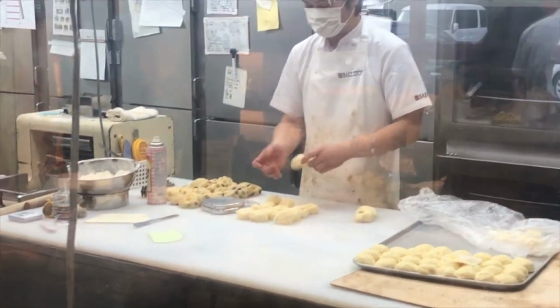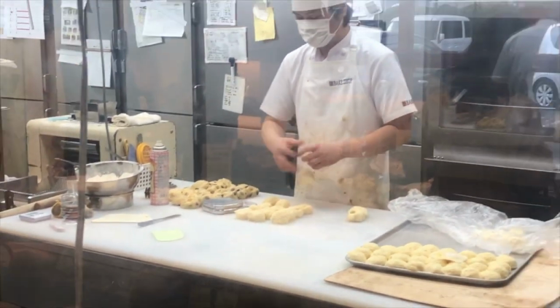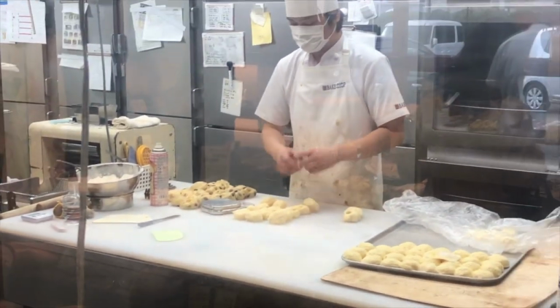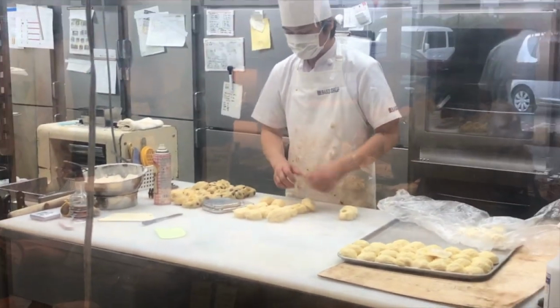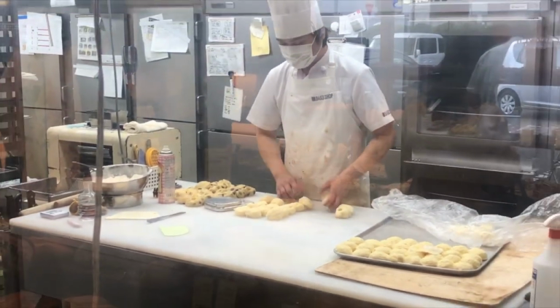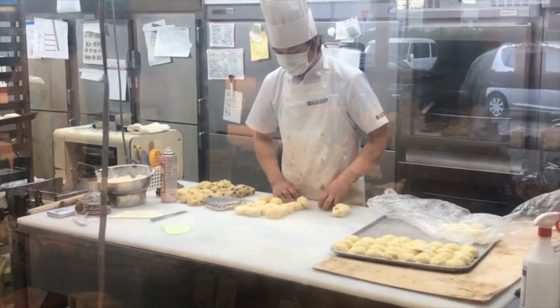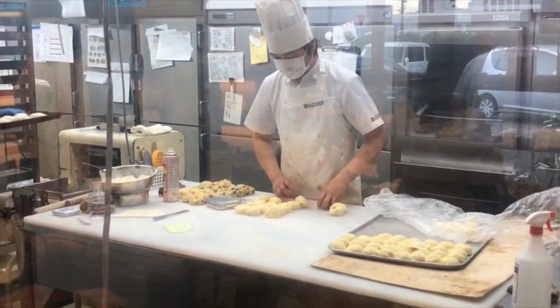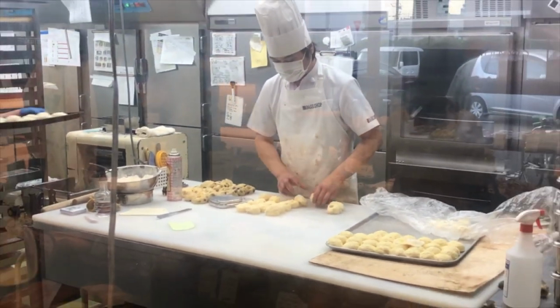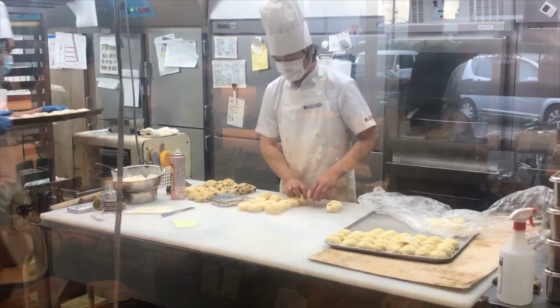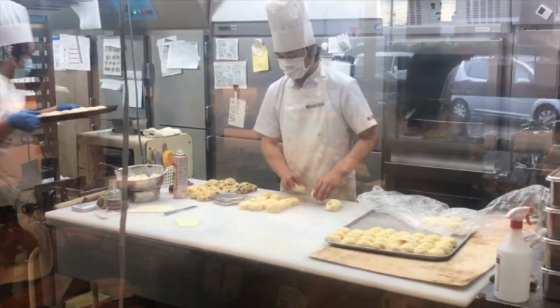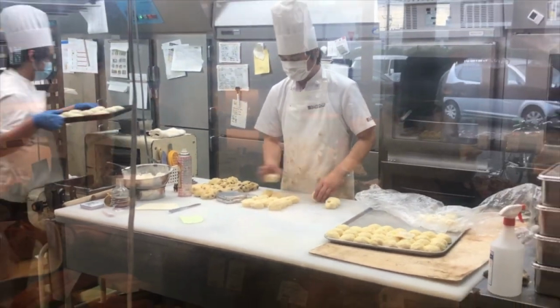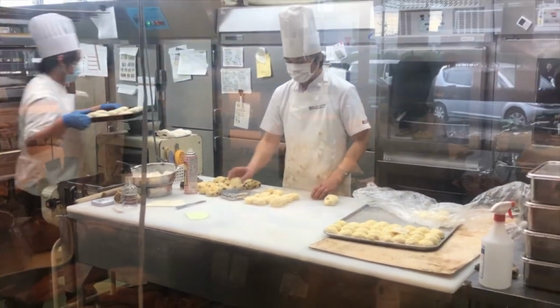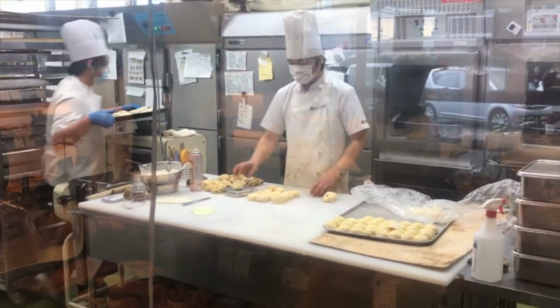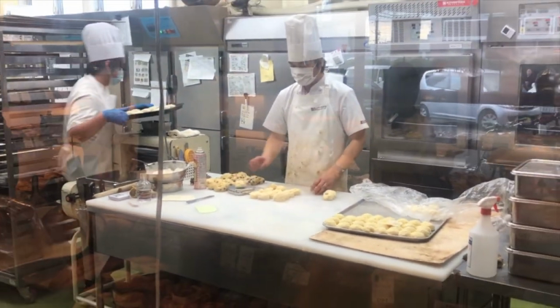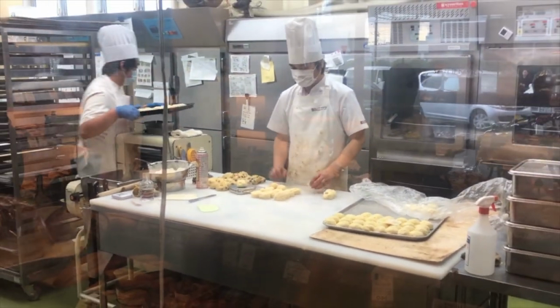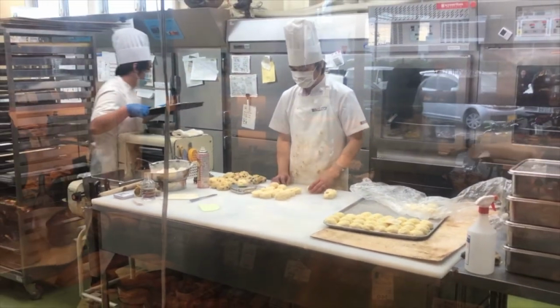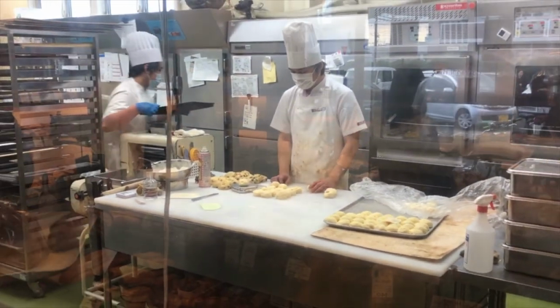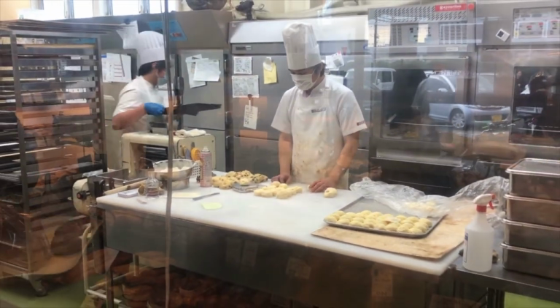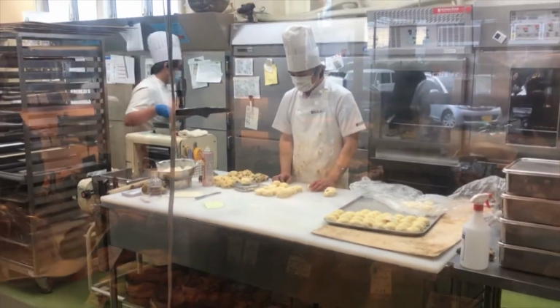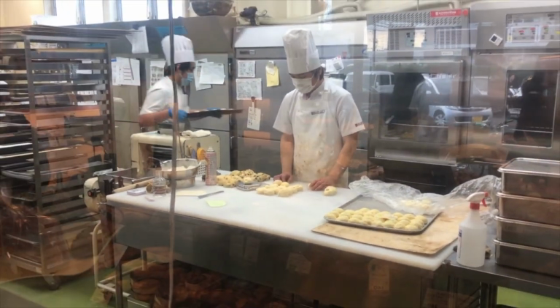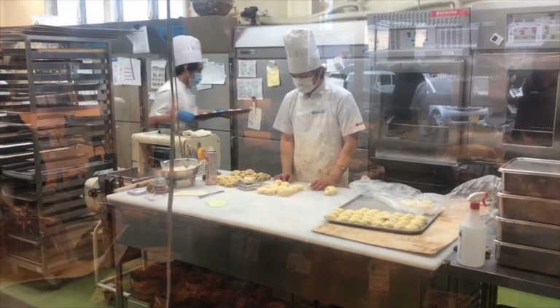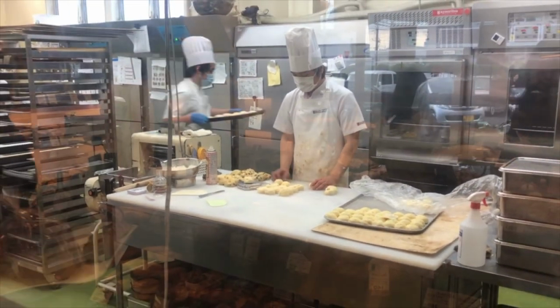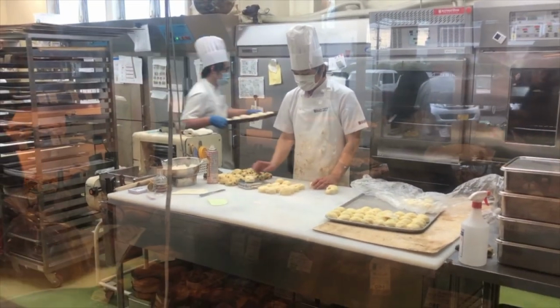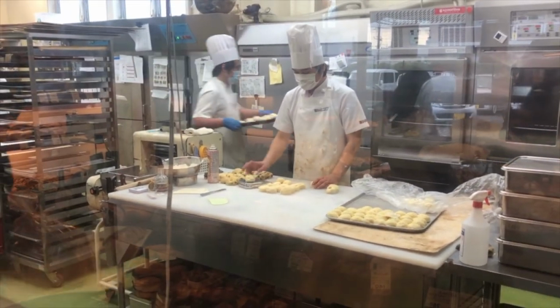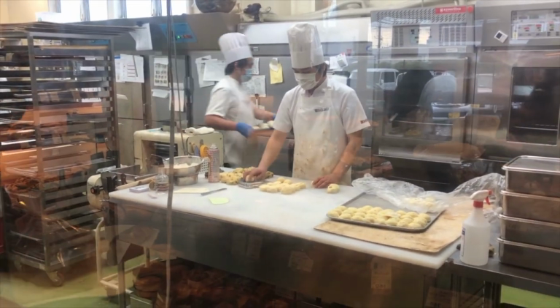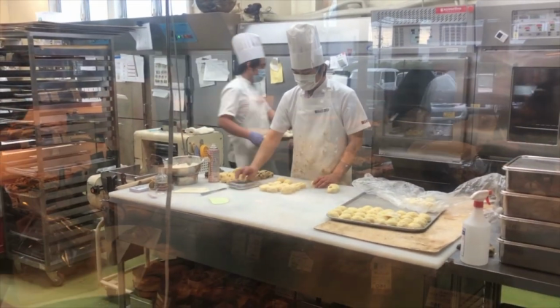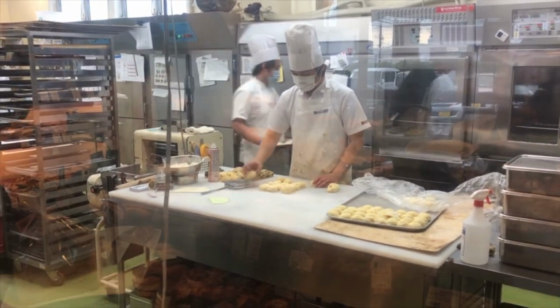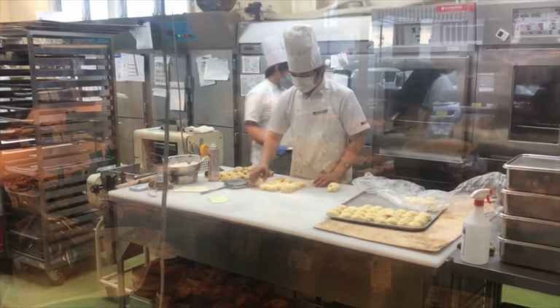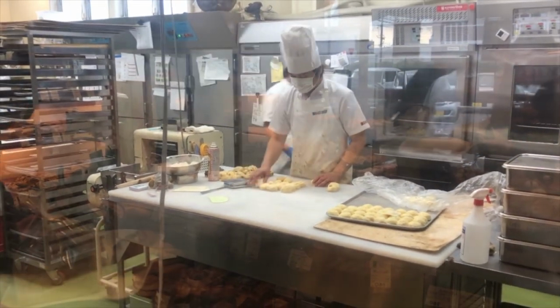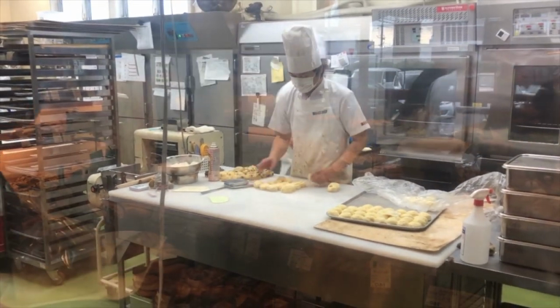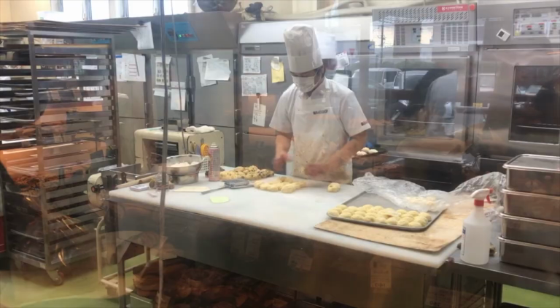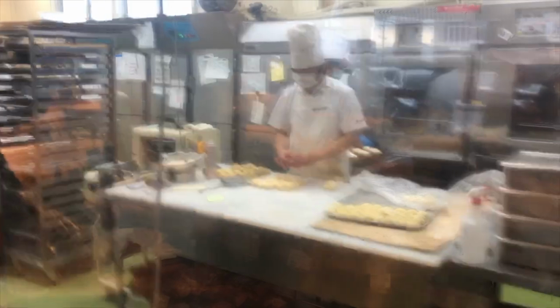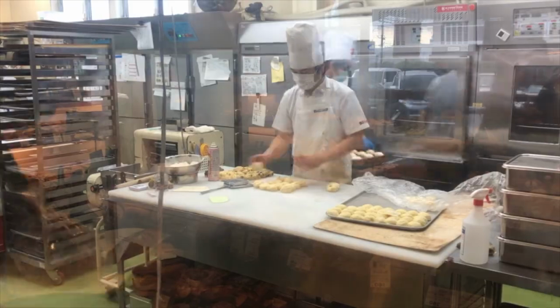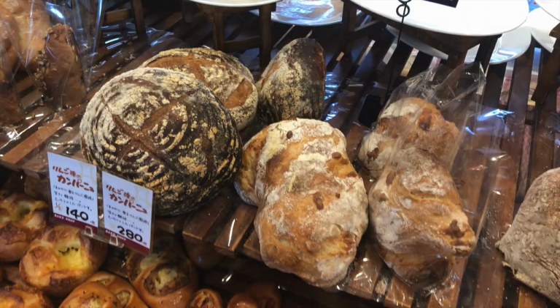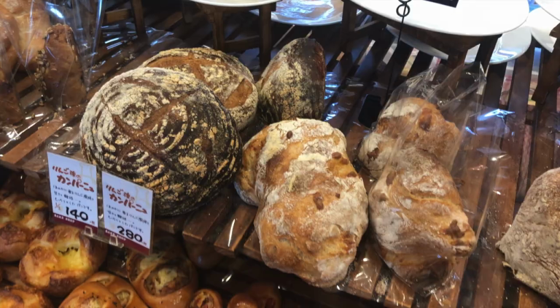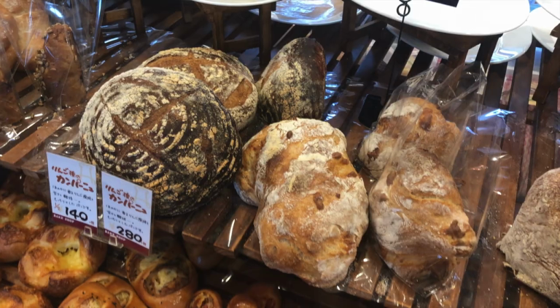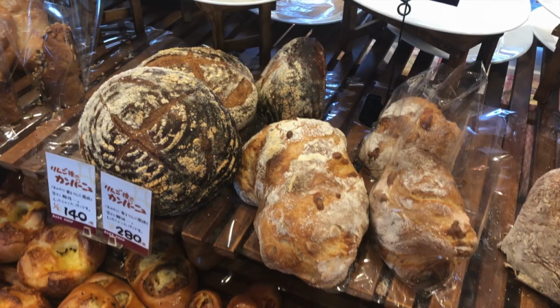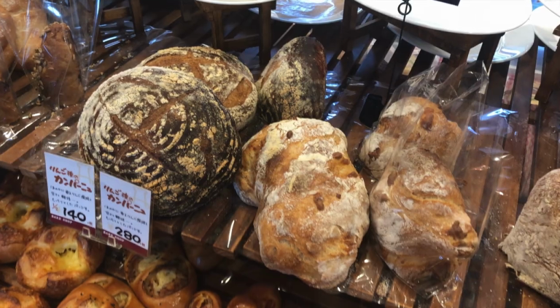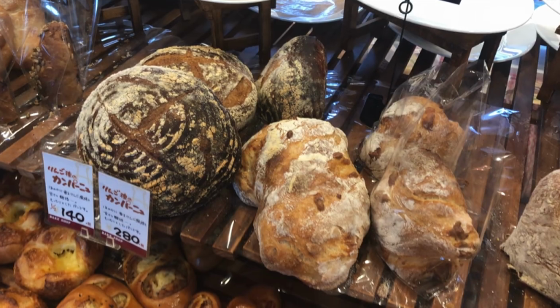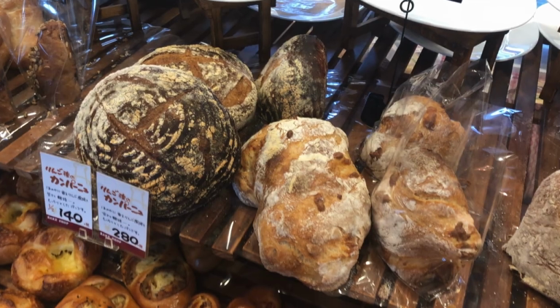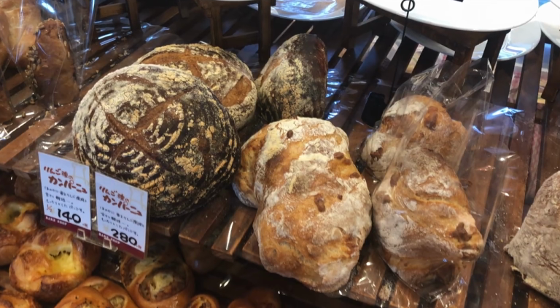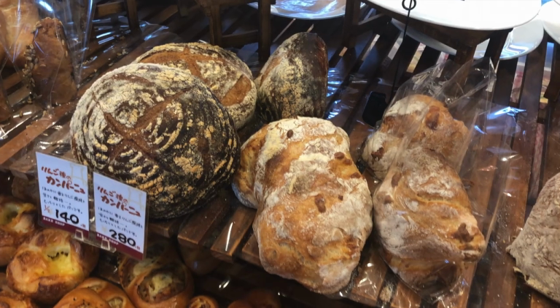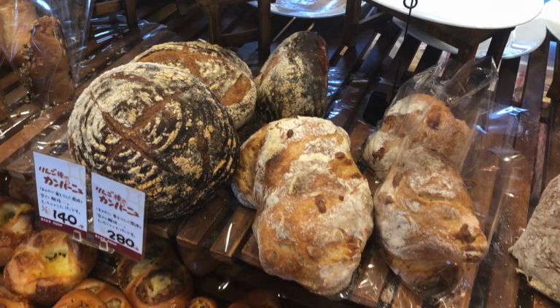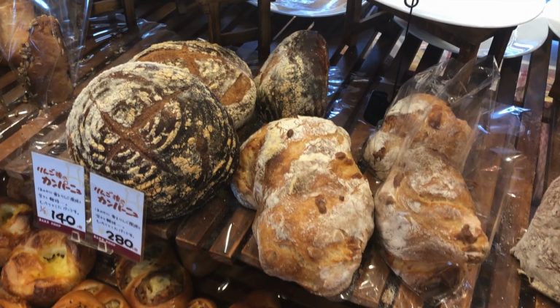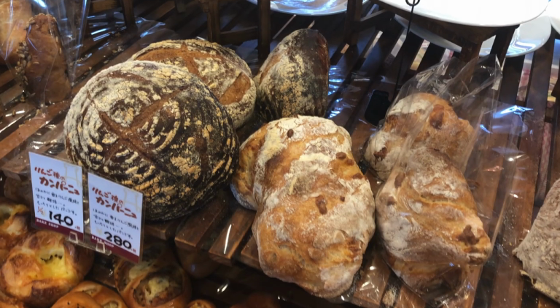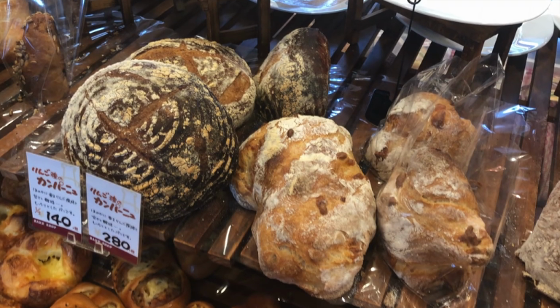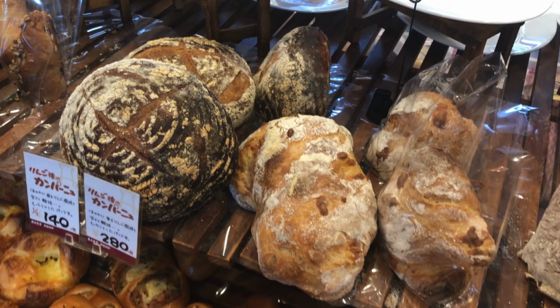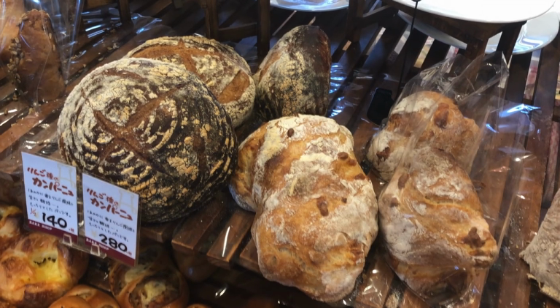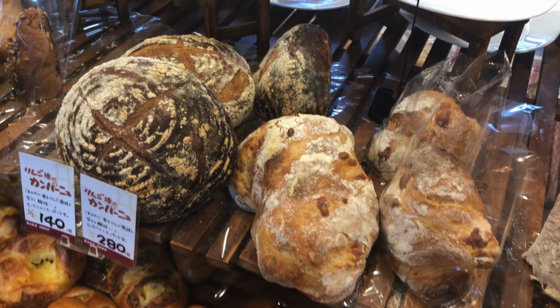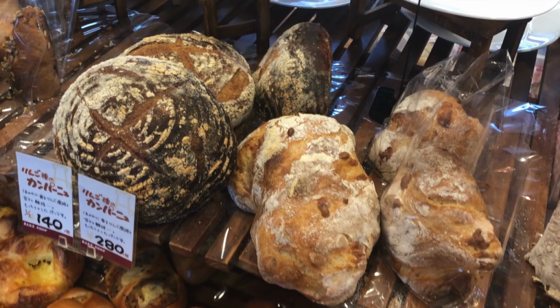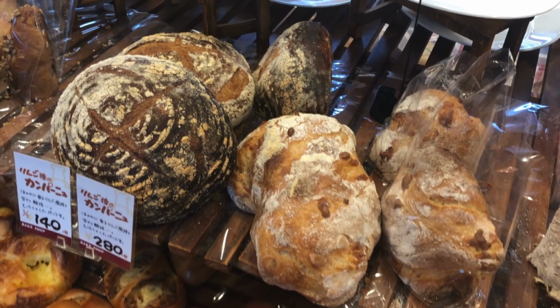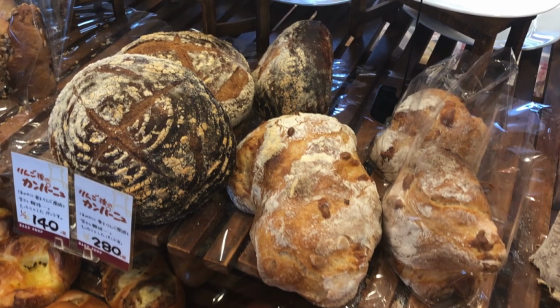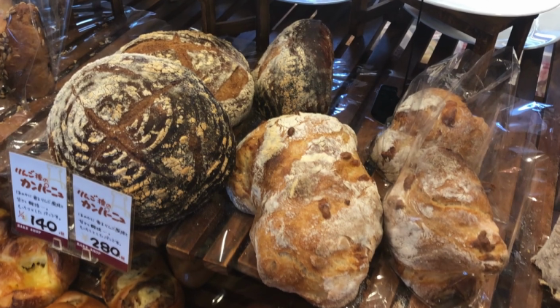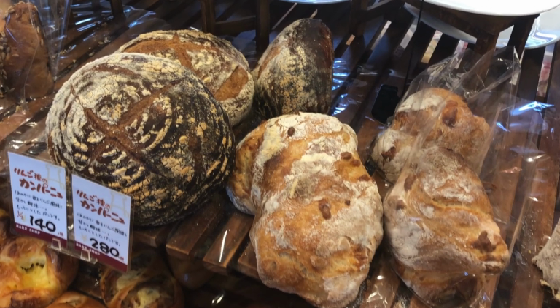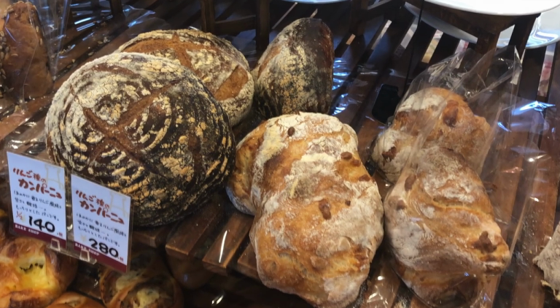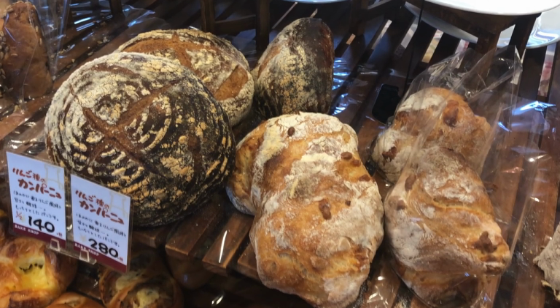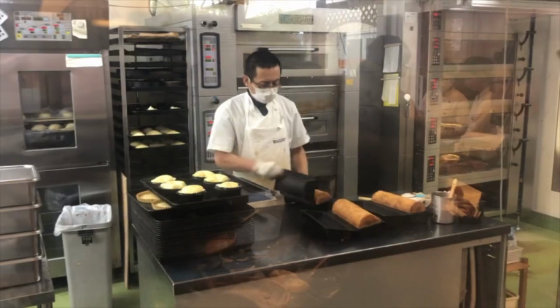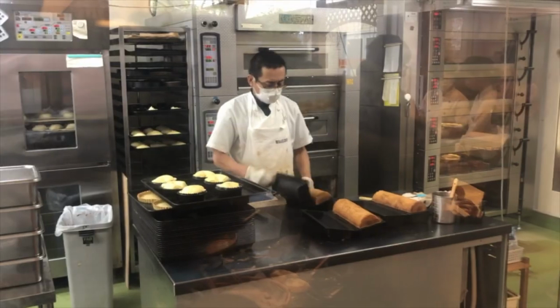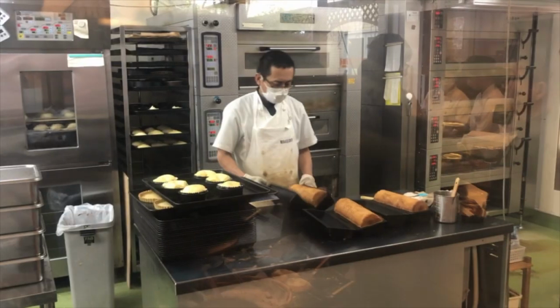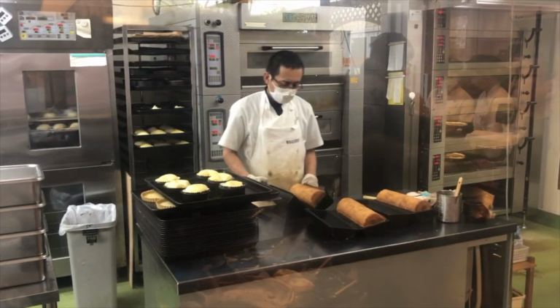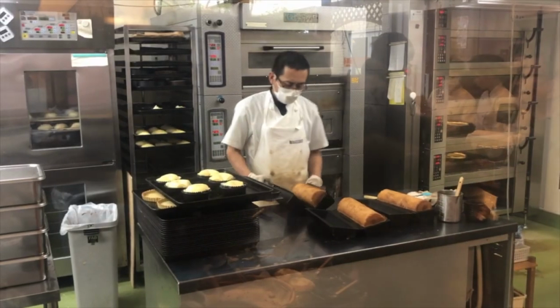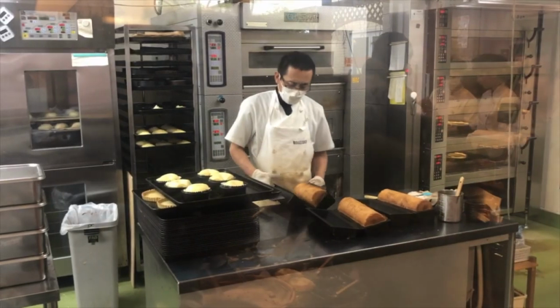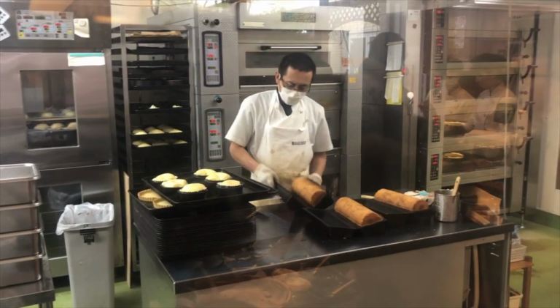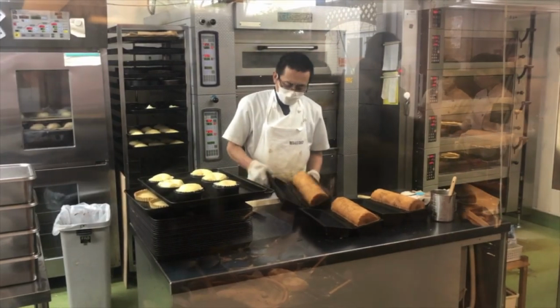They bake new breads every day. They are sure to serve you freshly baked breads and add new selections of bread every week.